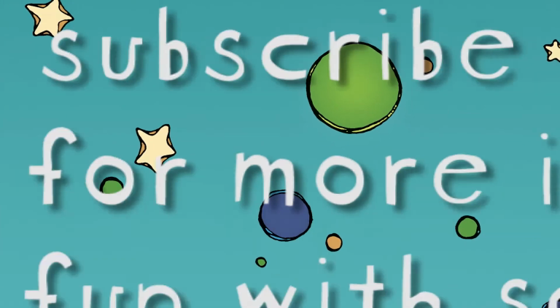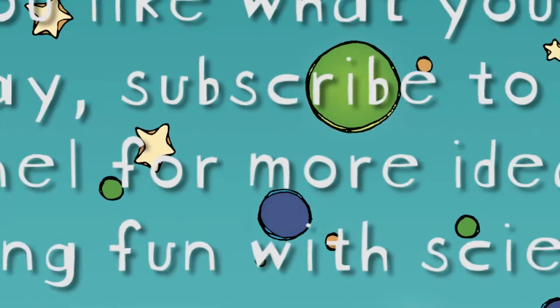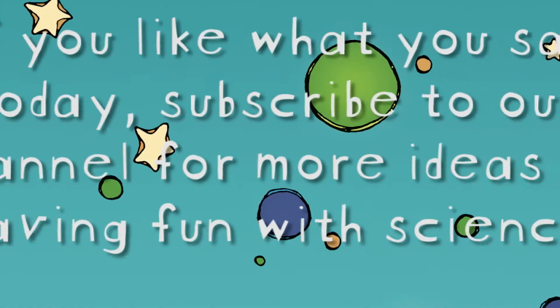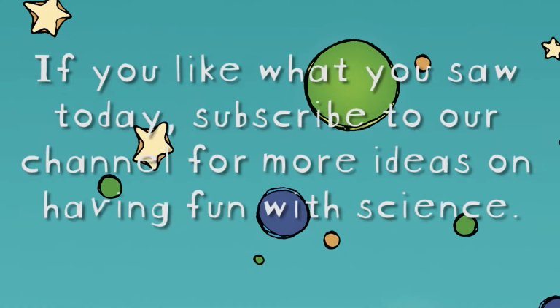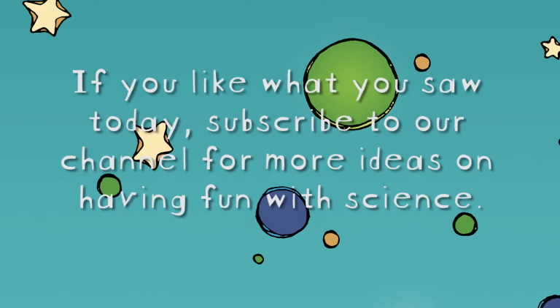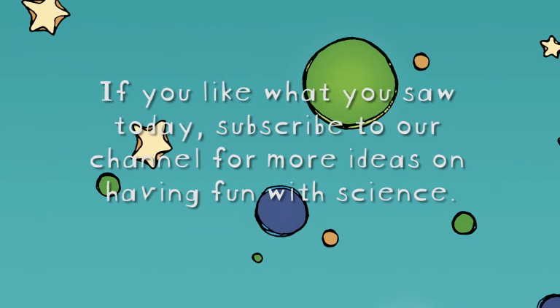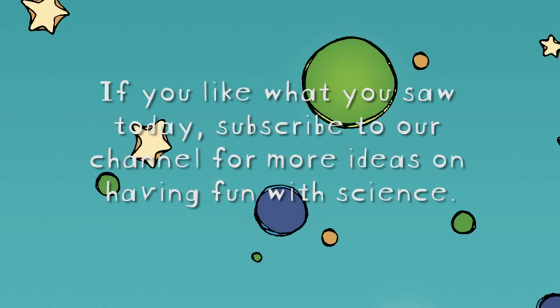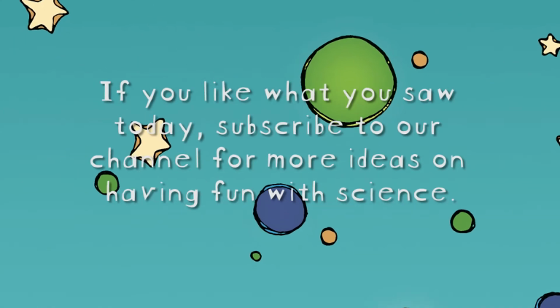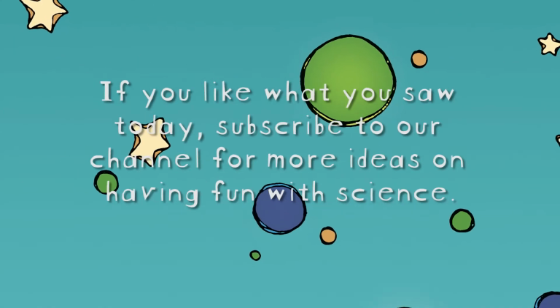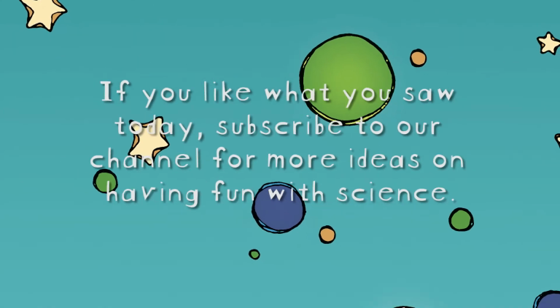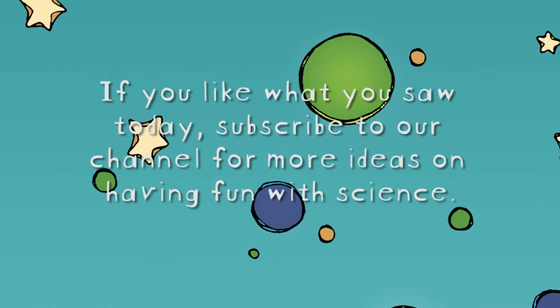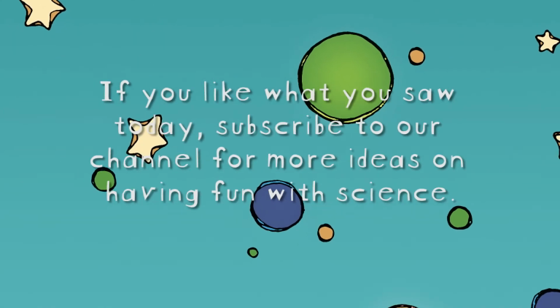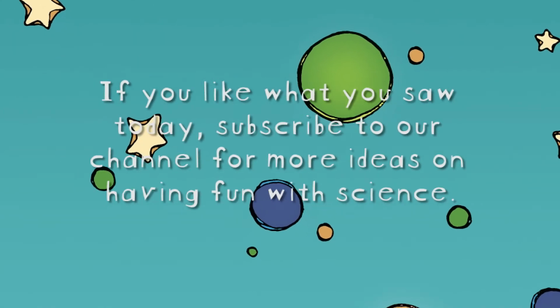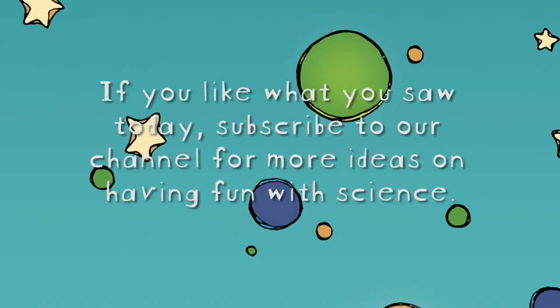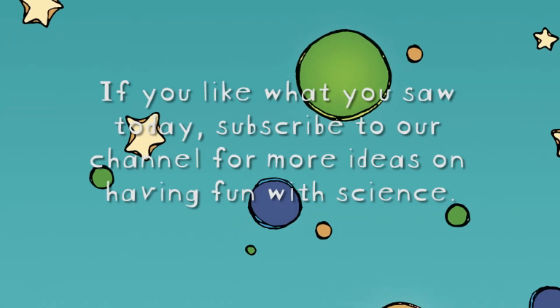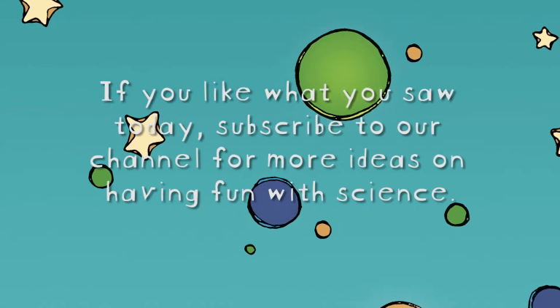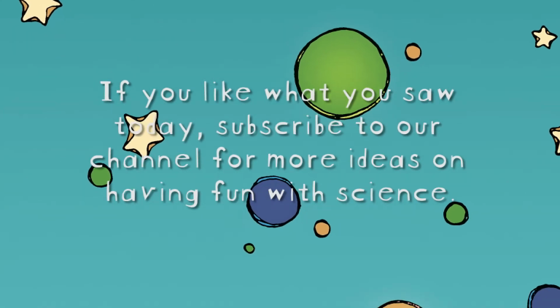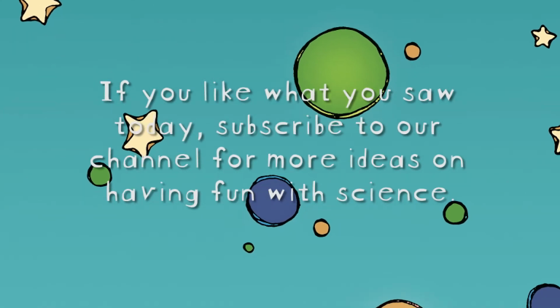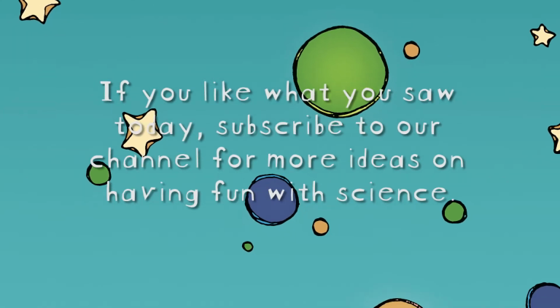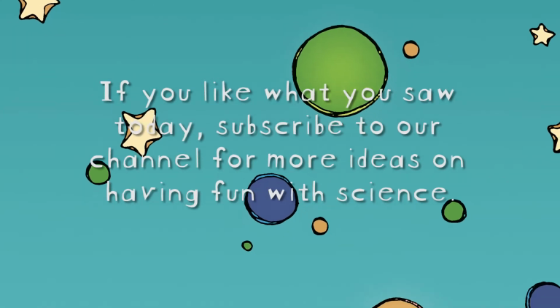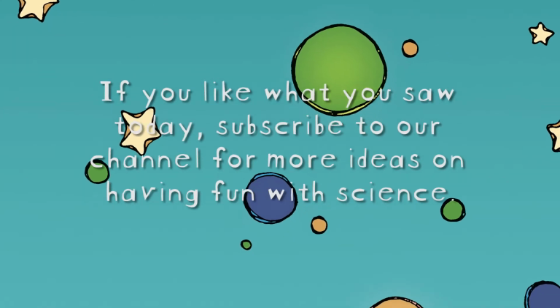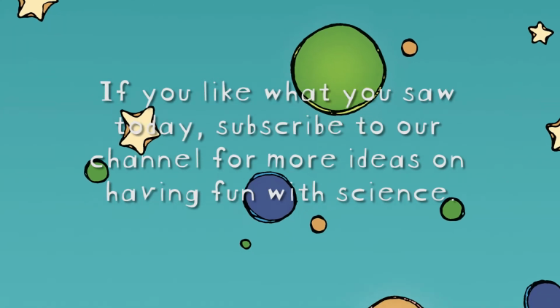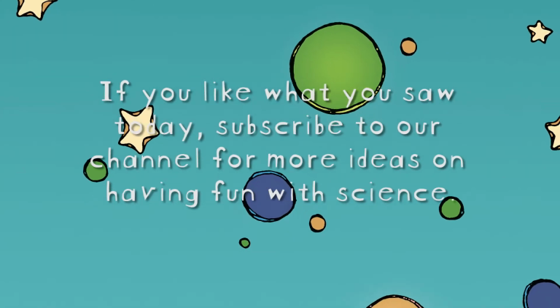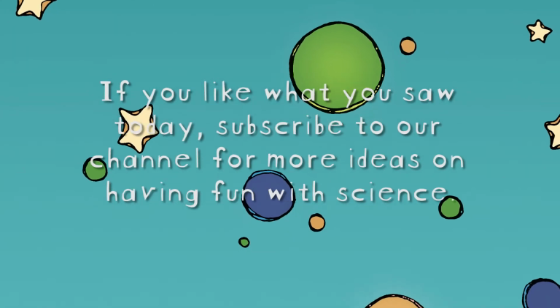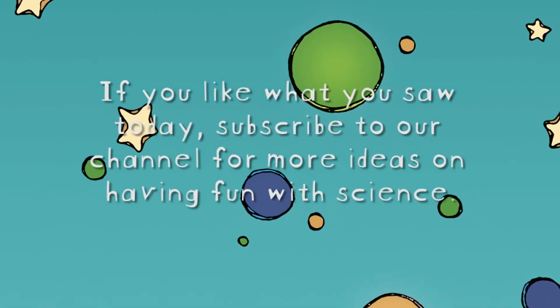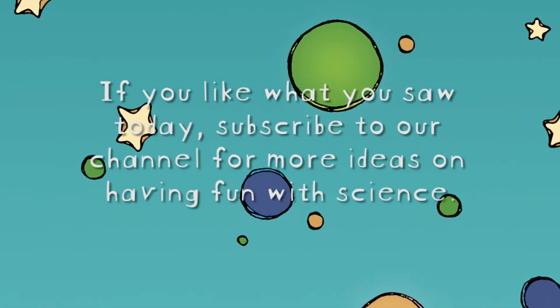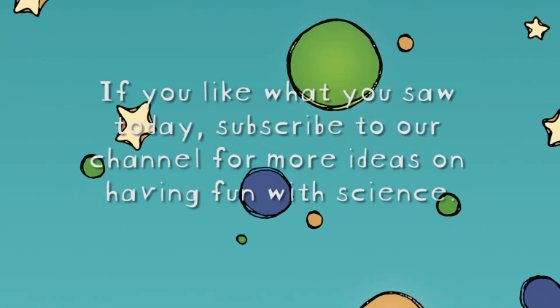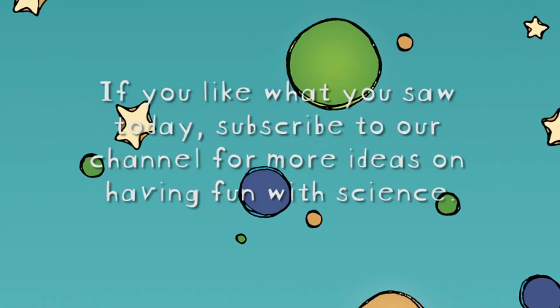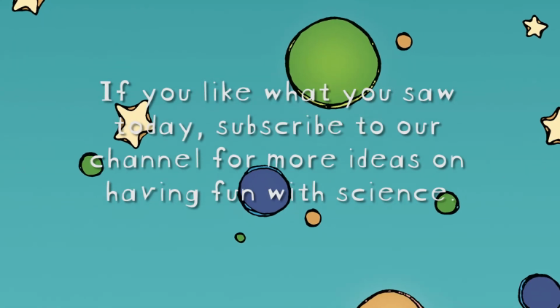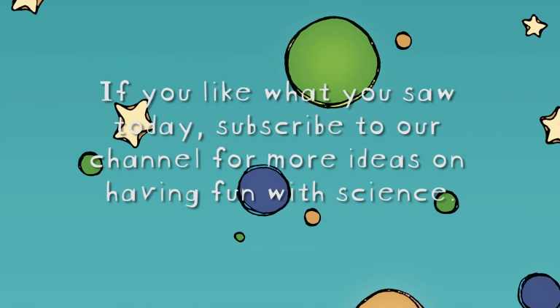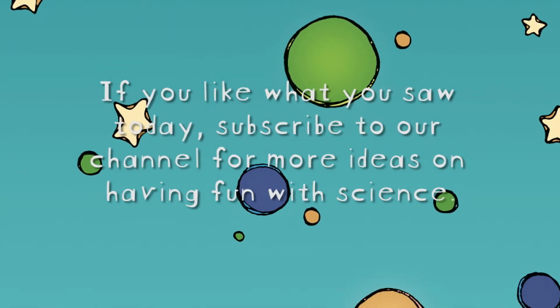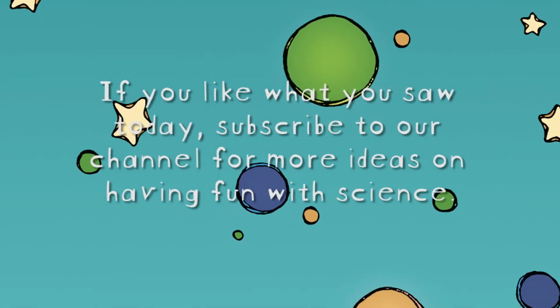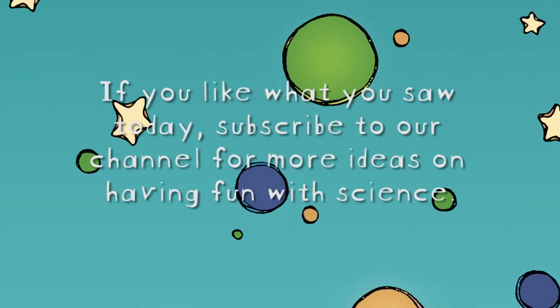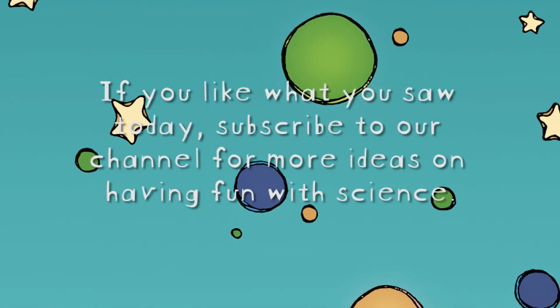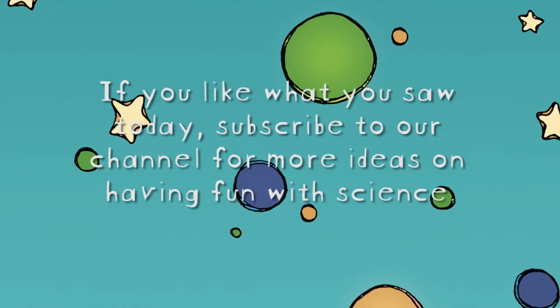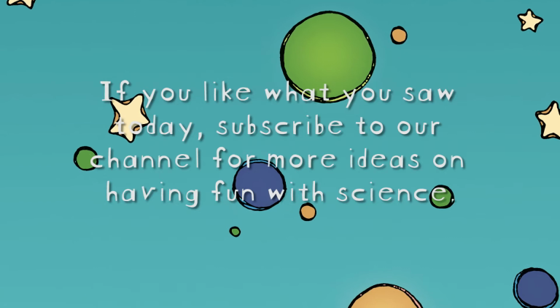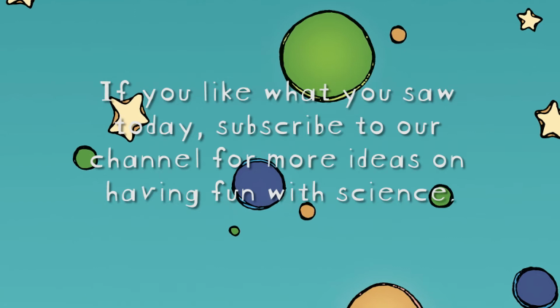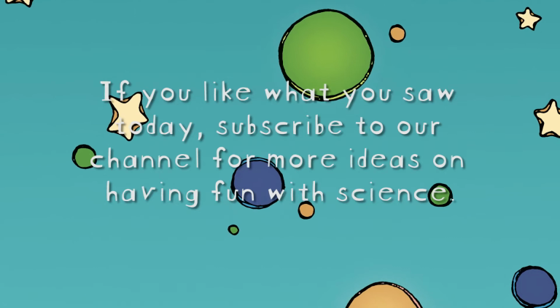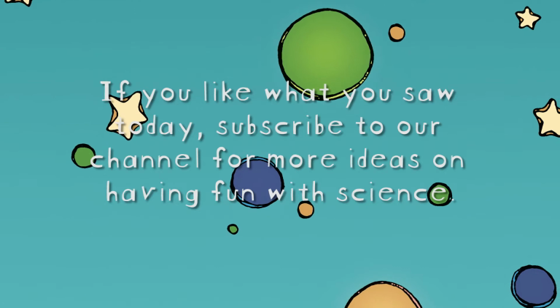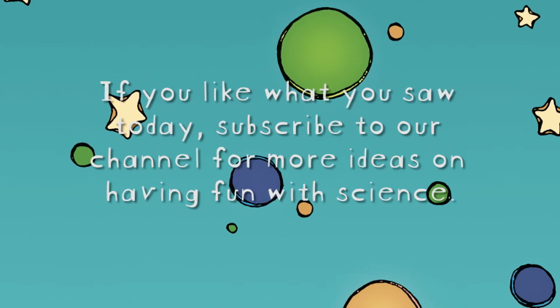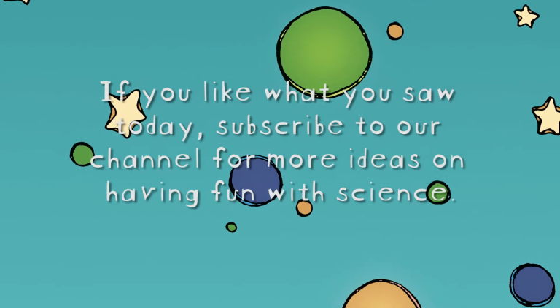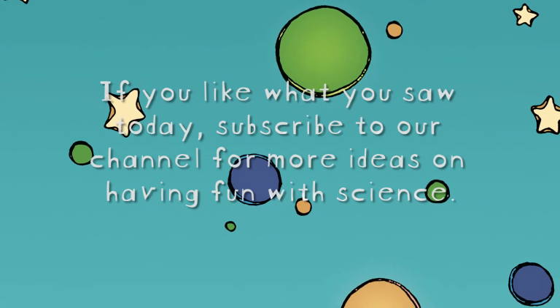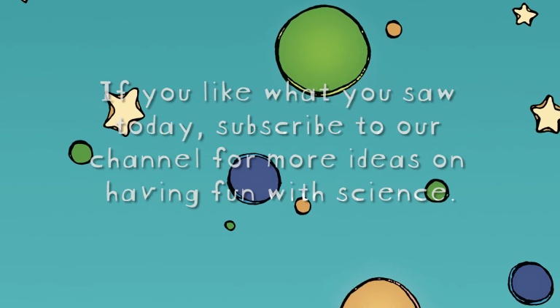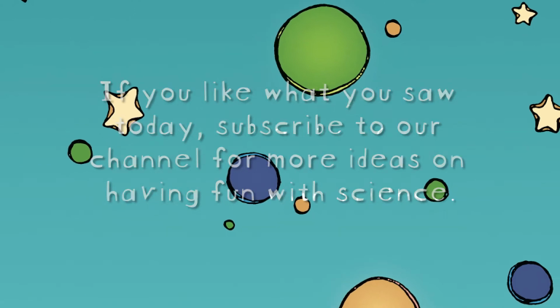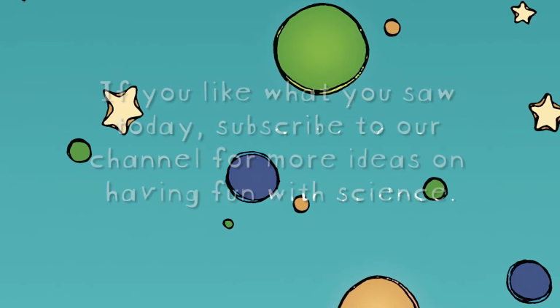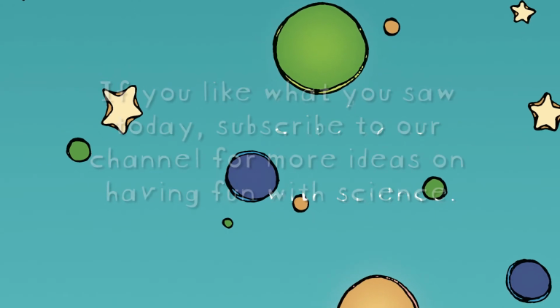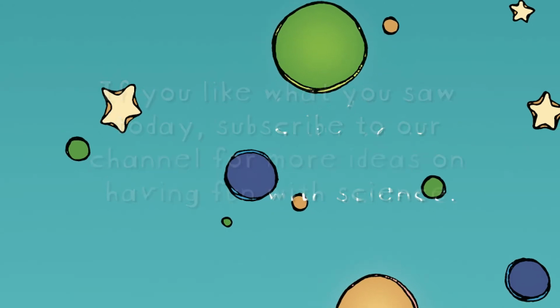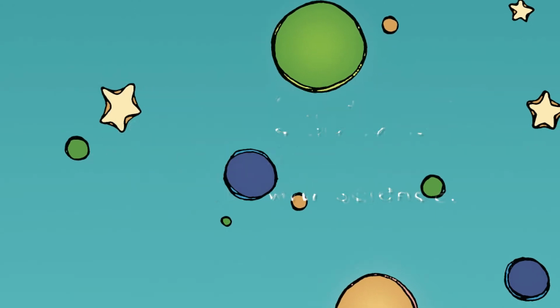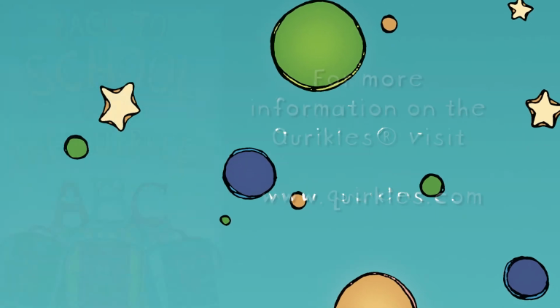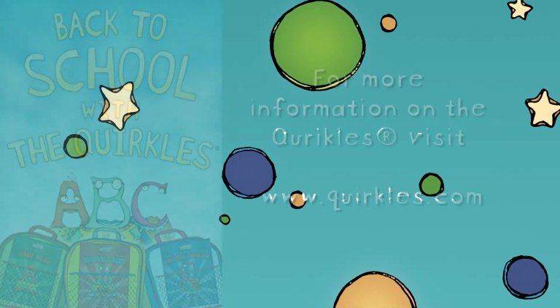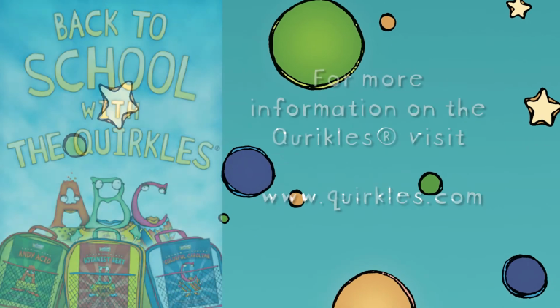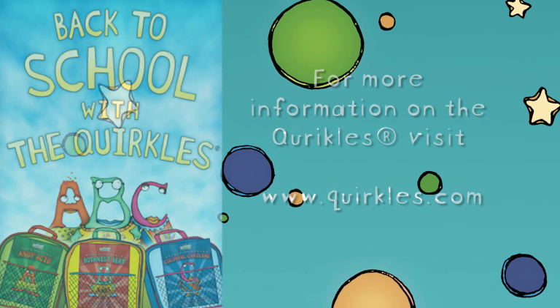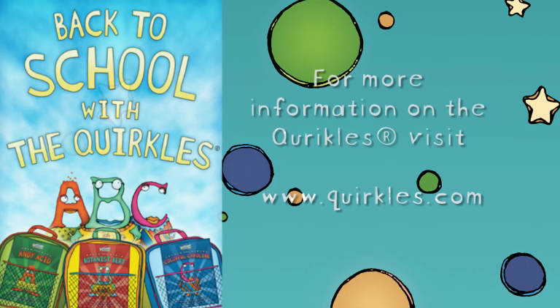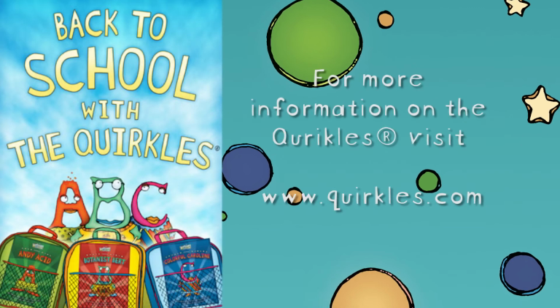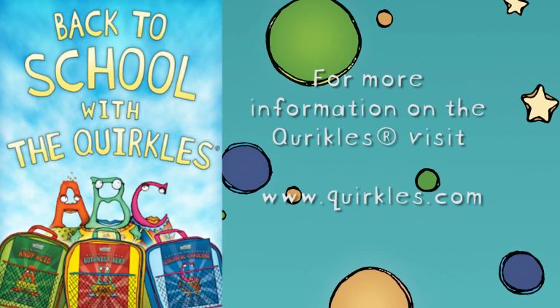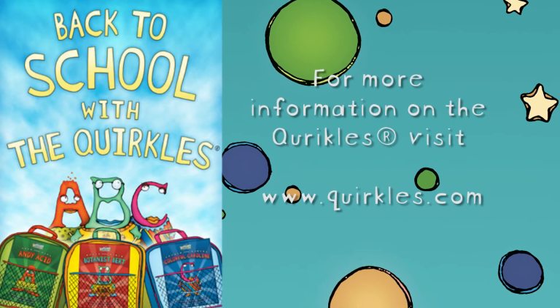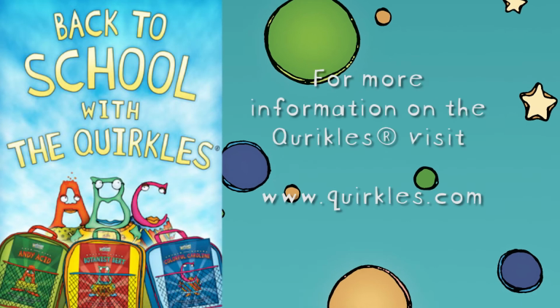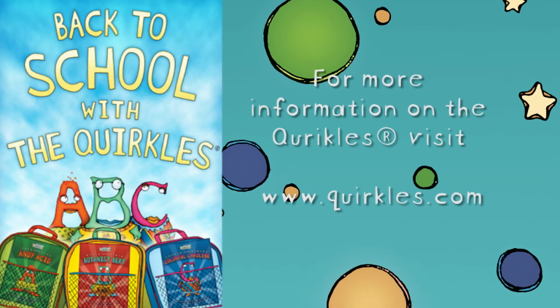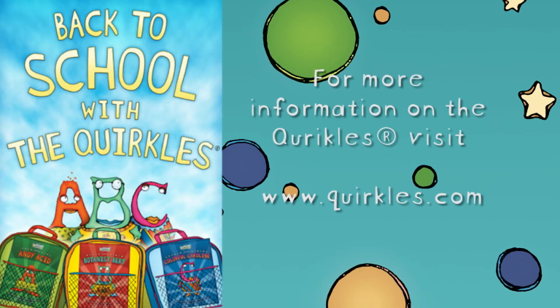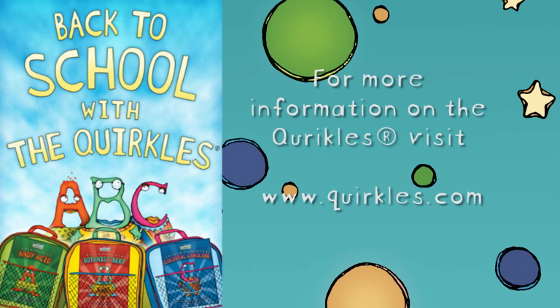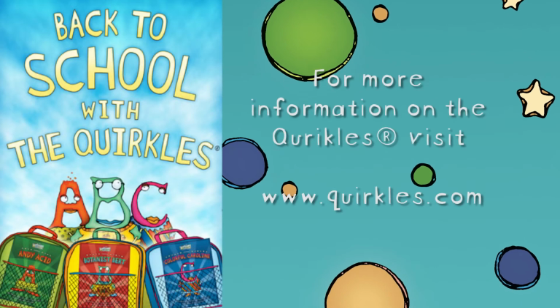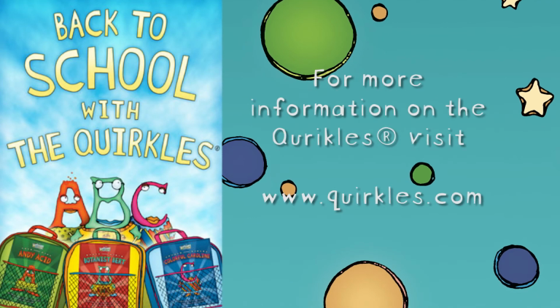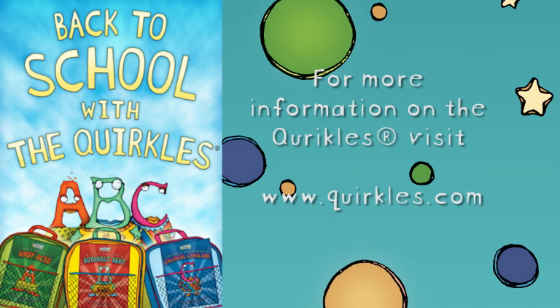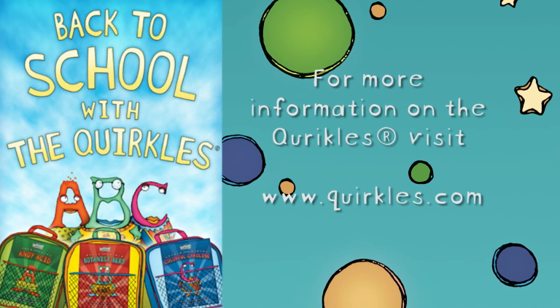For more Quirkle's experiments, watch our YouTube channel or visit Quirkle's.com.